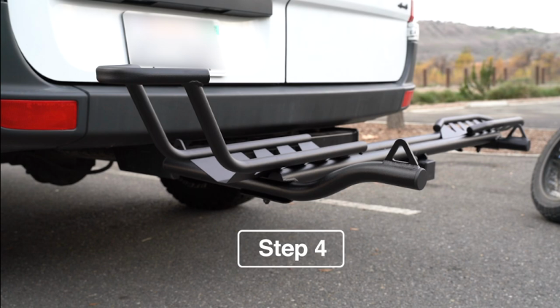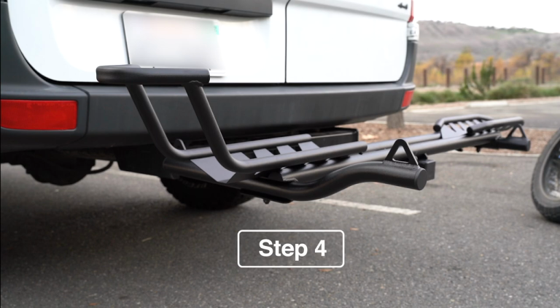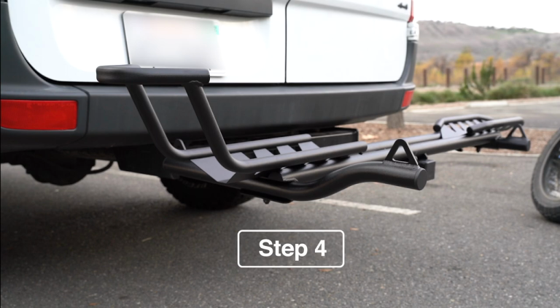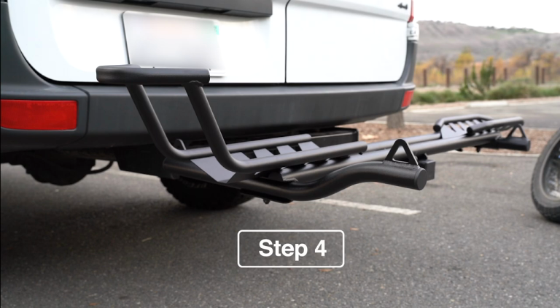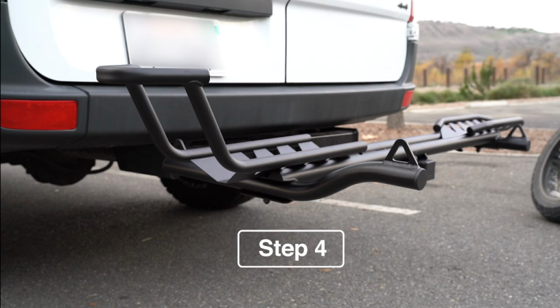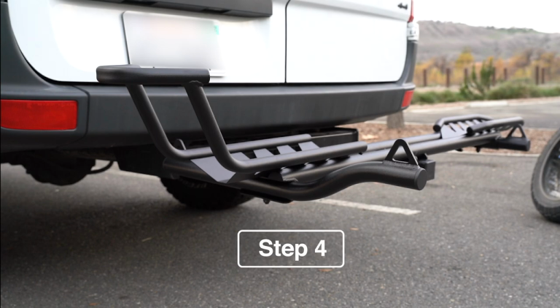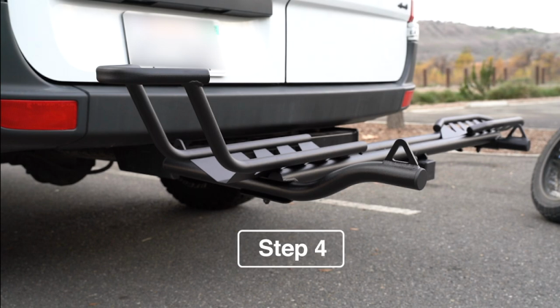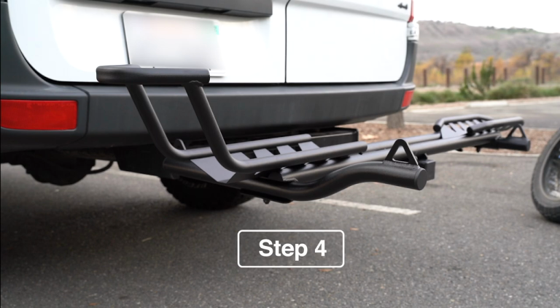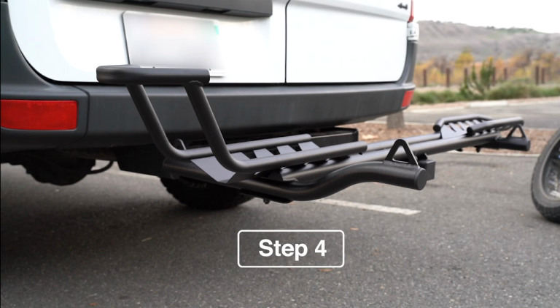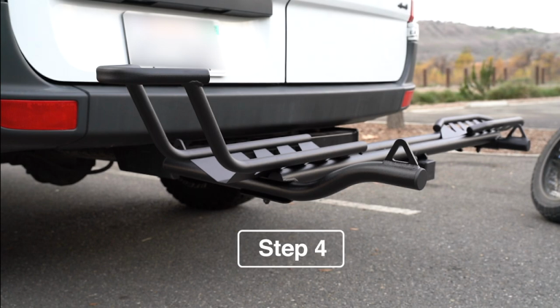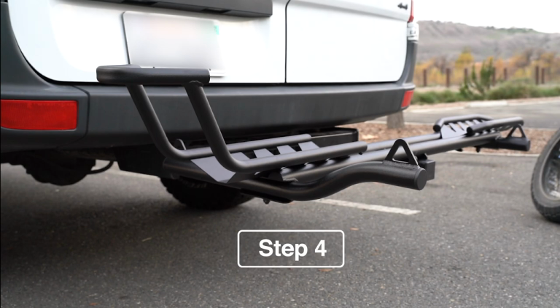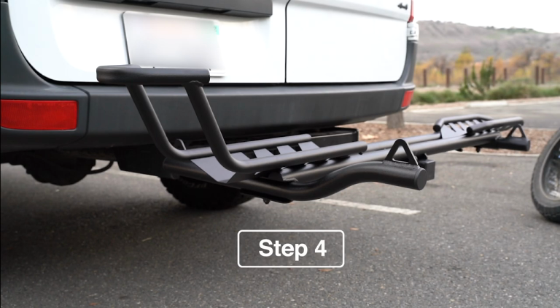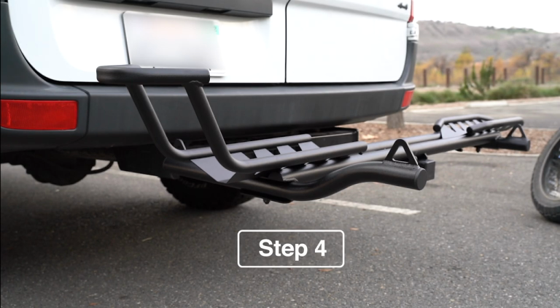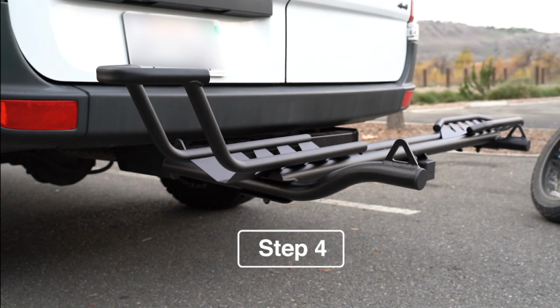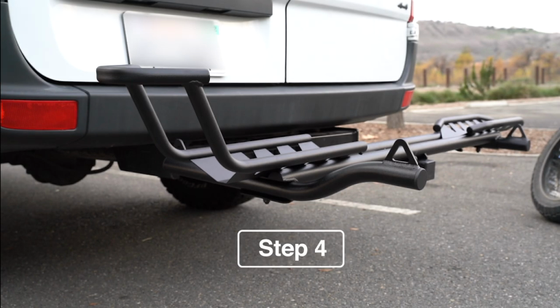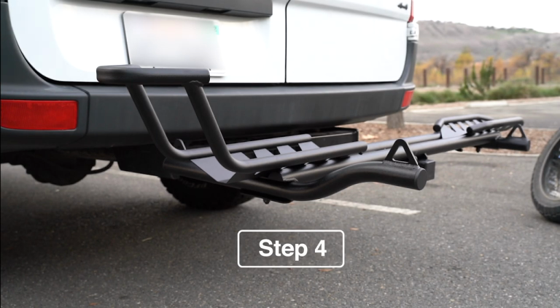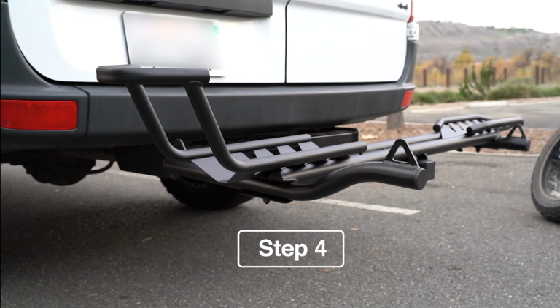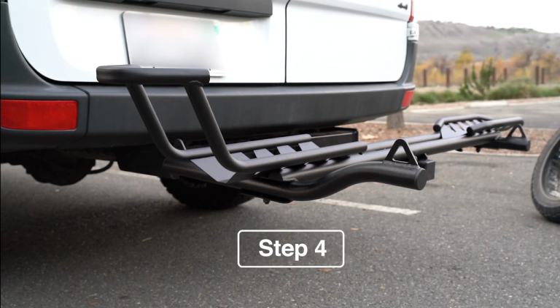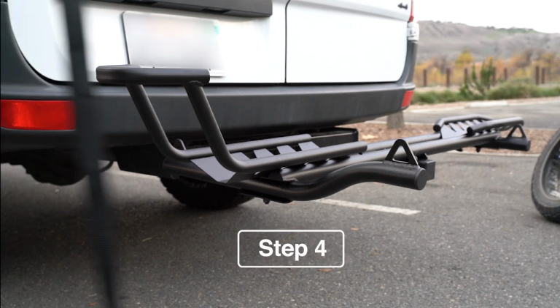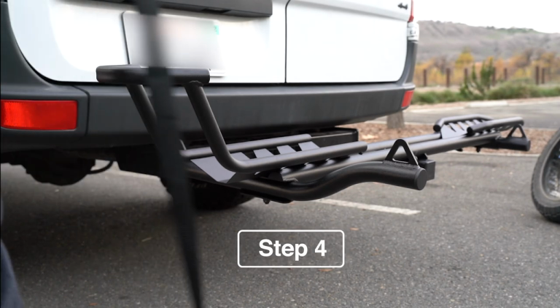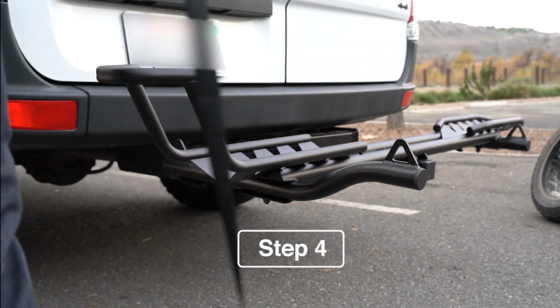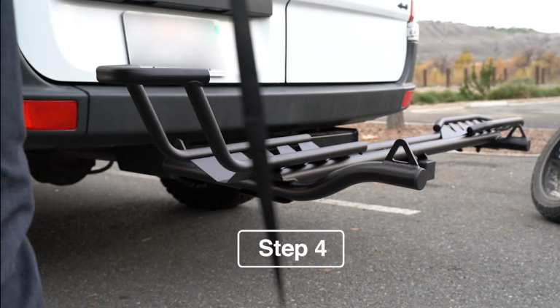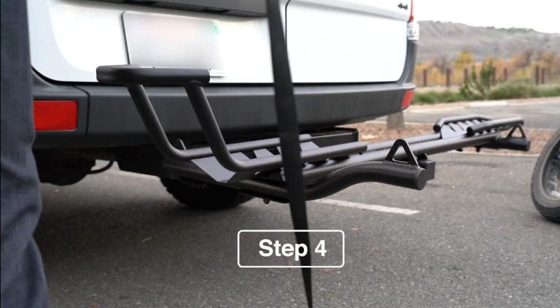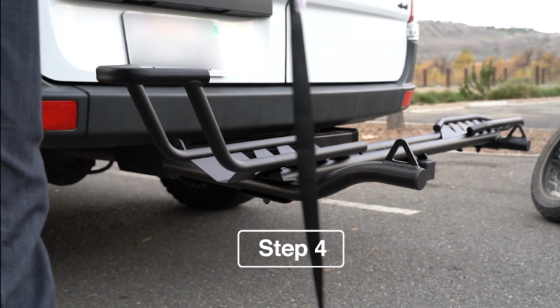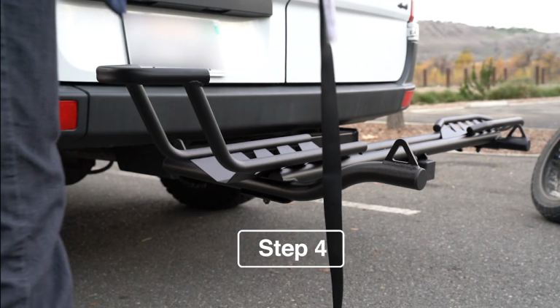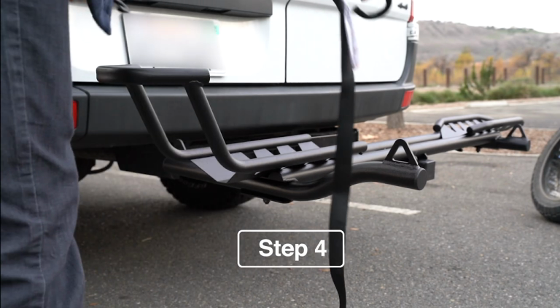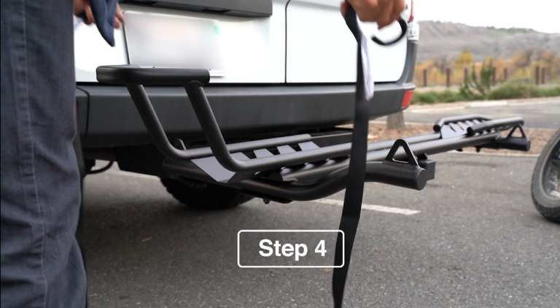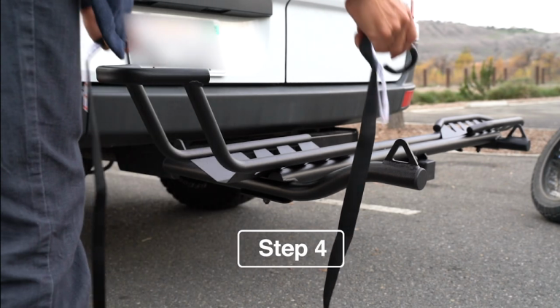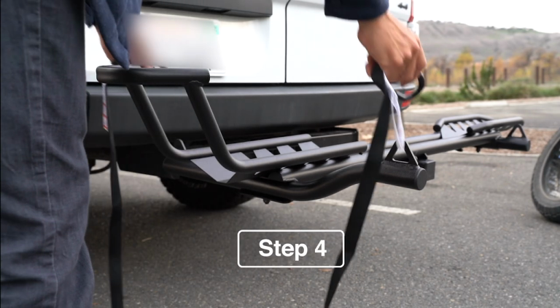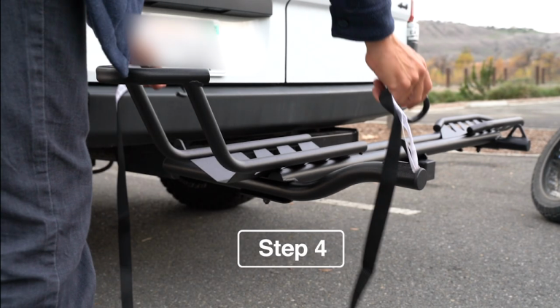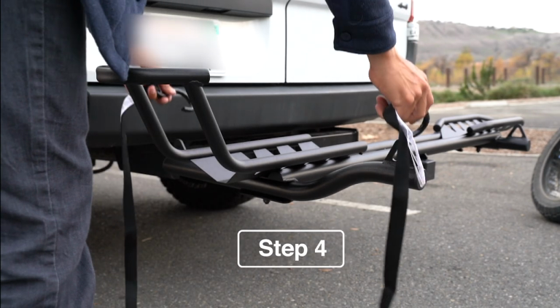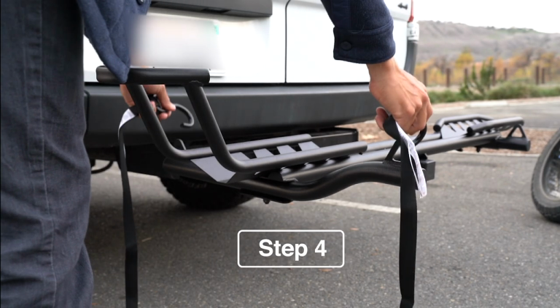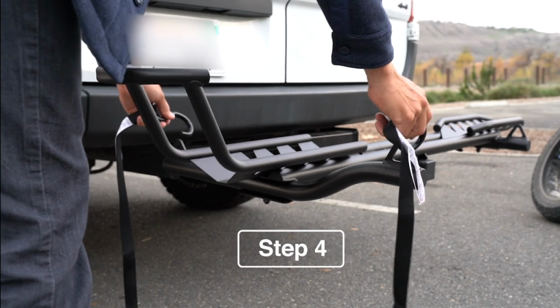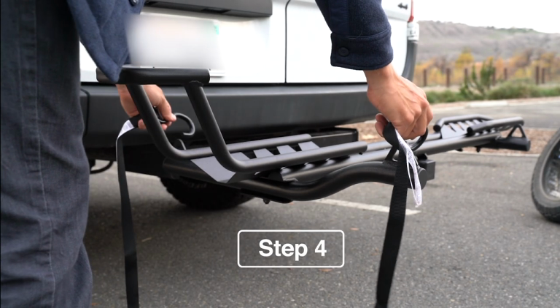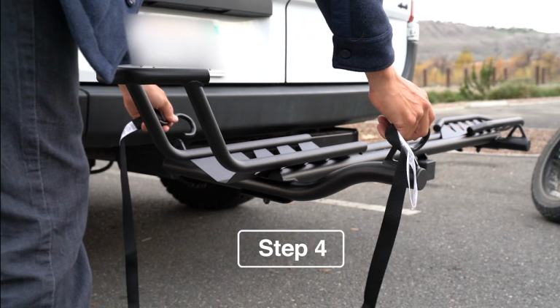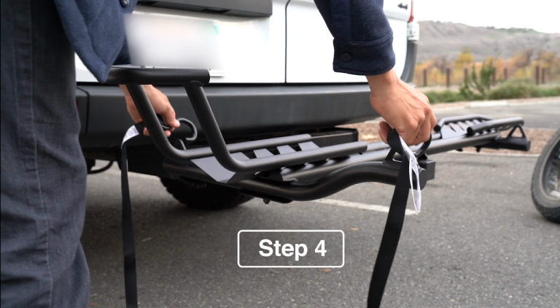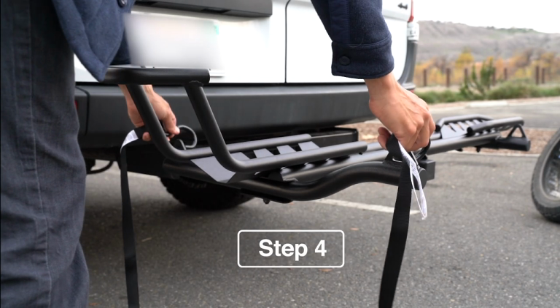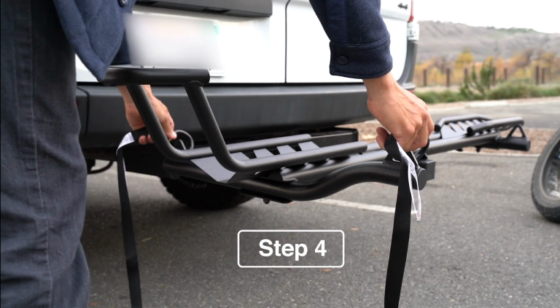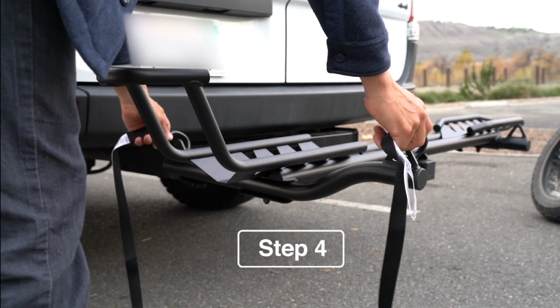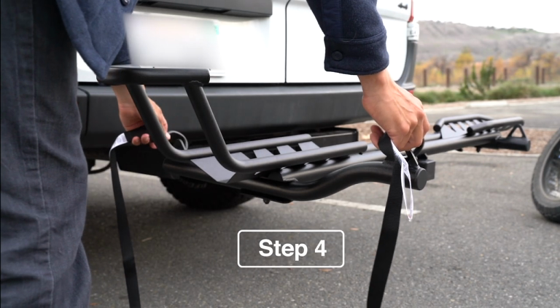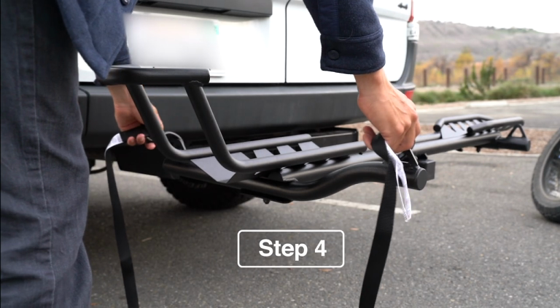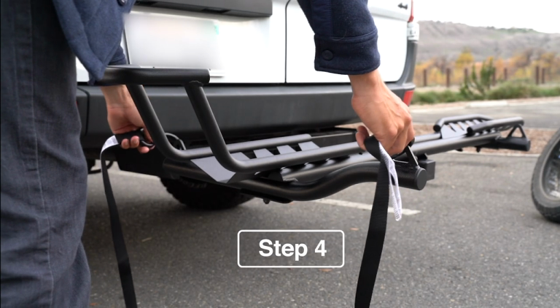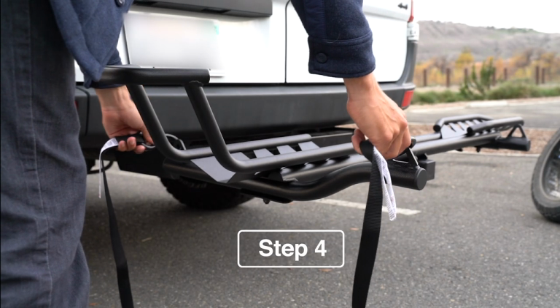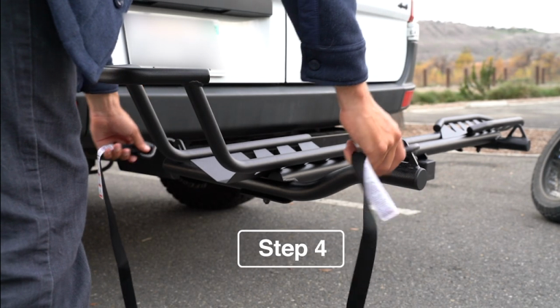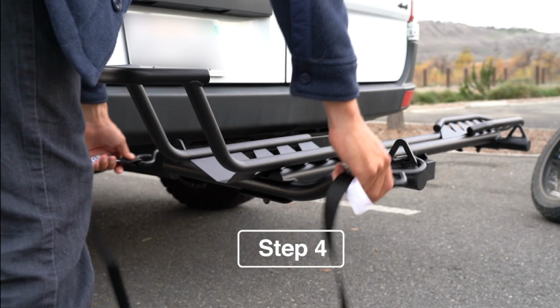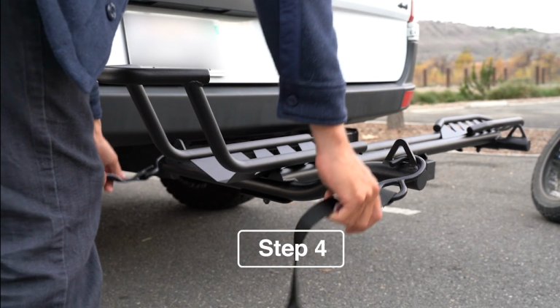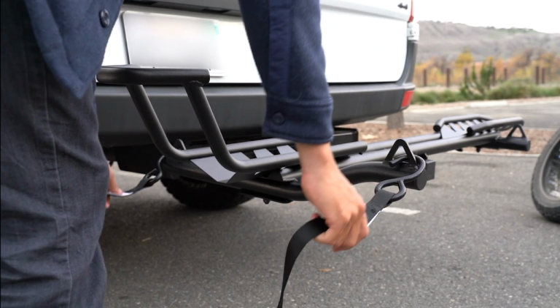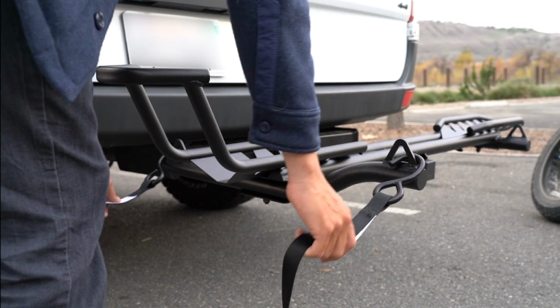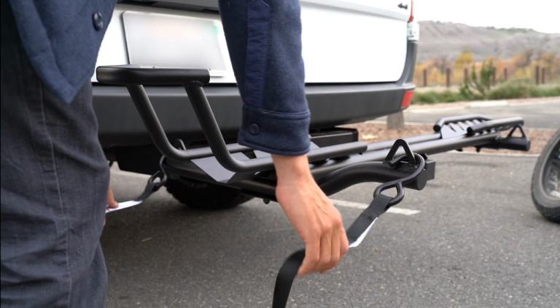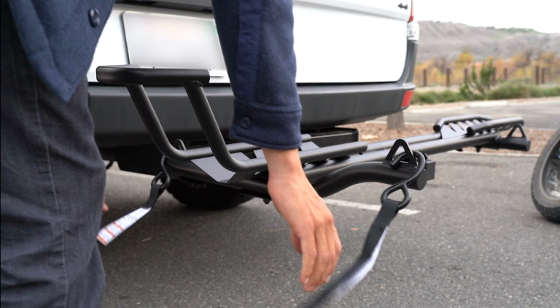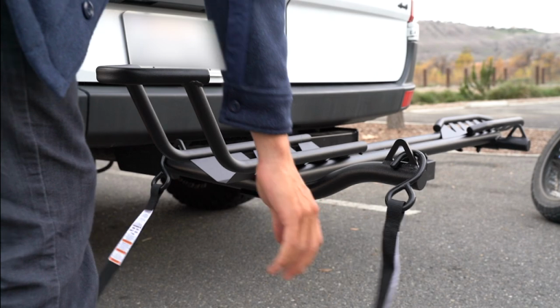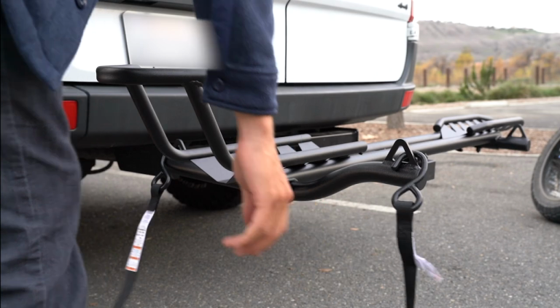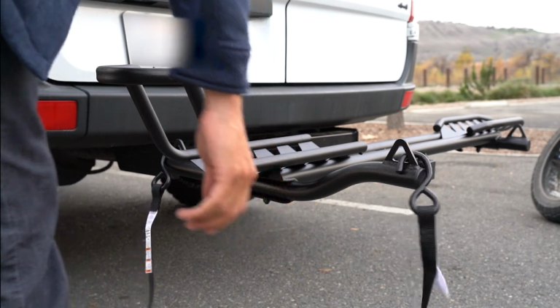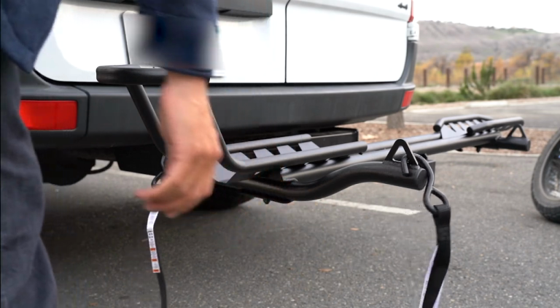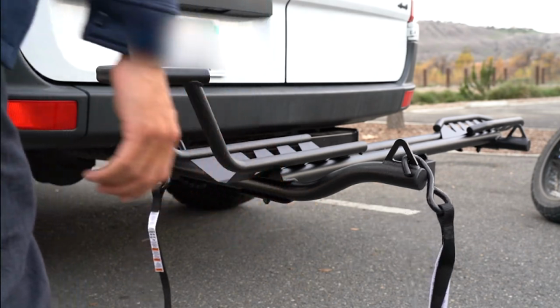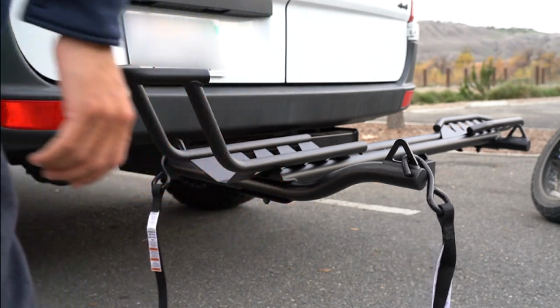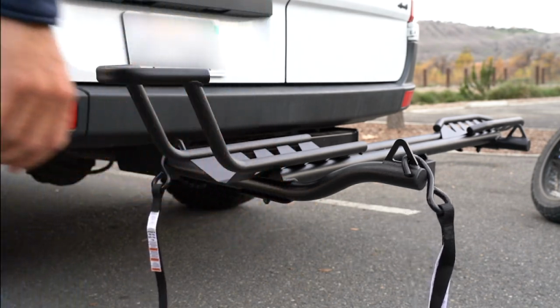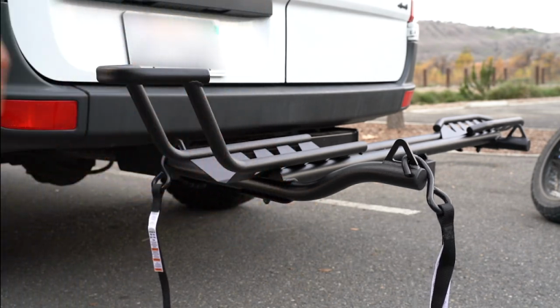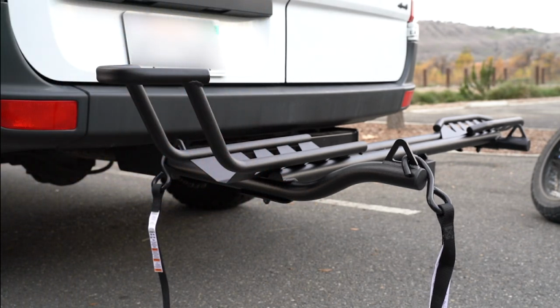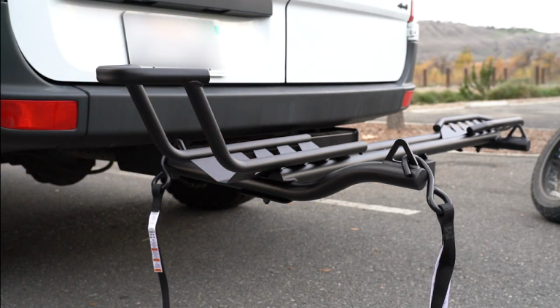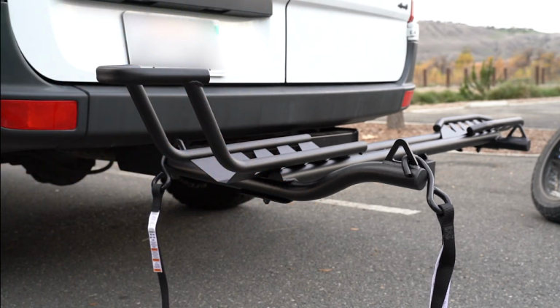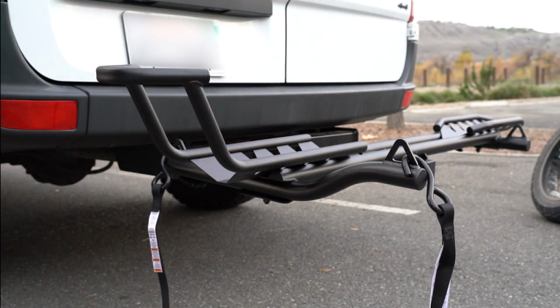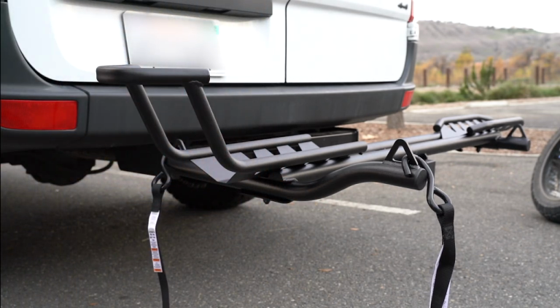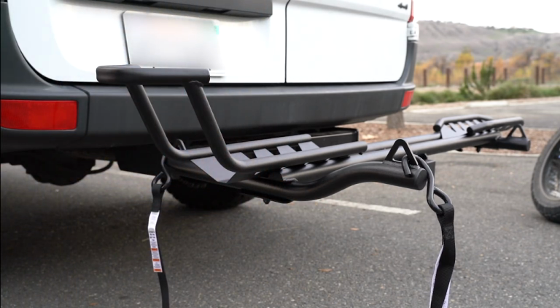Now it's time to load your bike. Take the S hooks on your tie-down arms and insert them into the hooks so that they're ready to load.